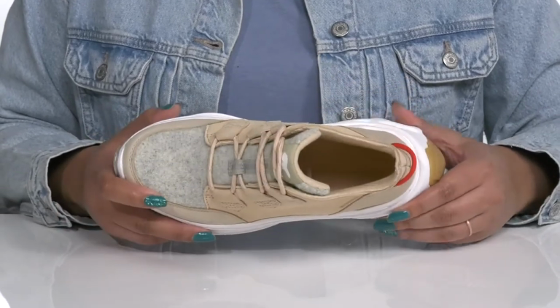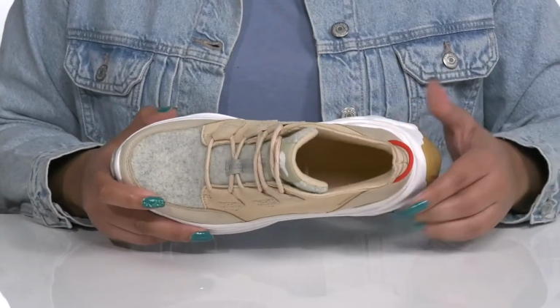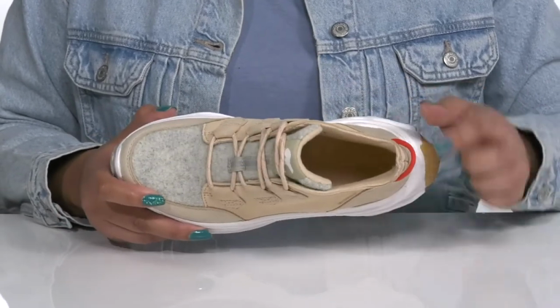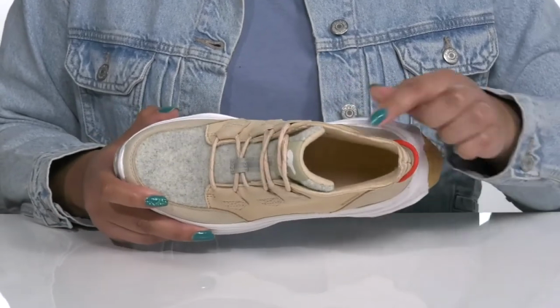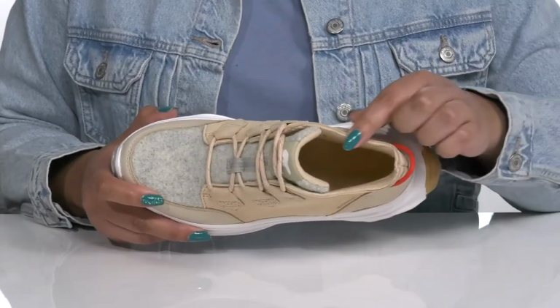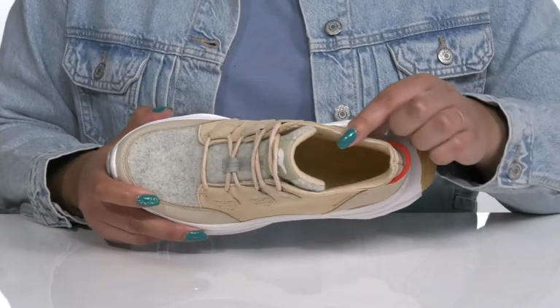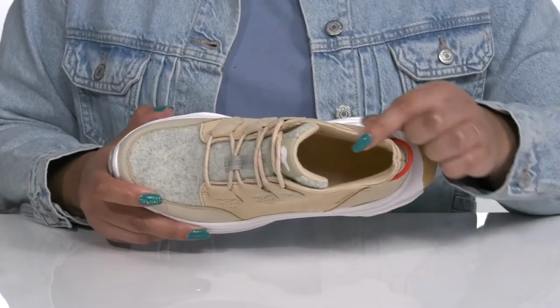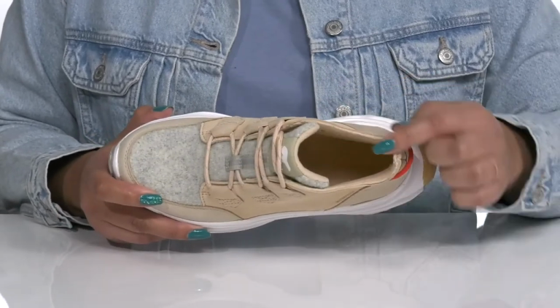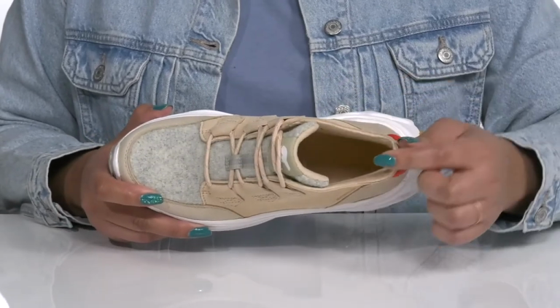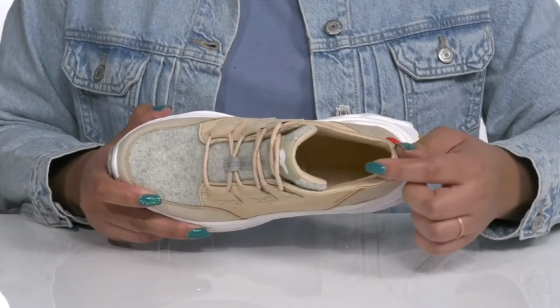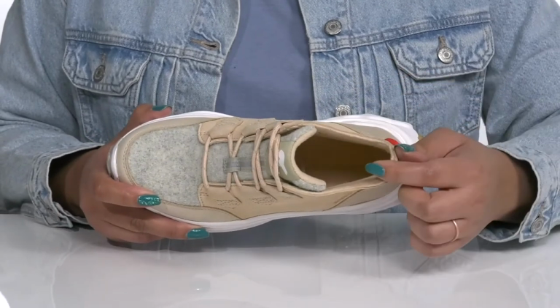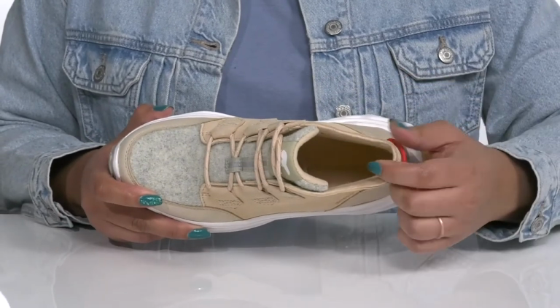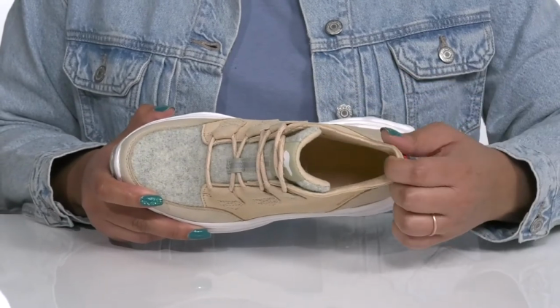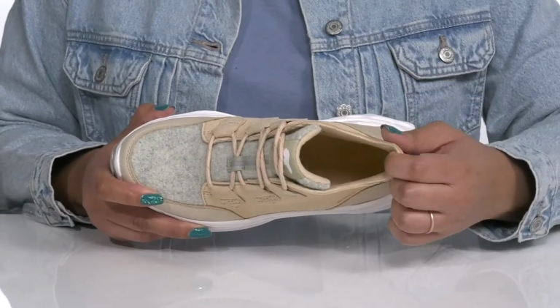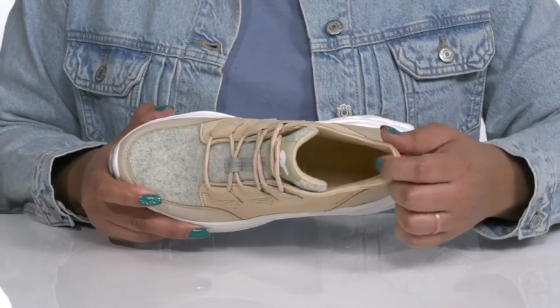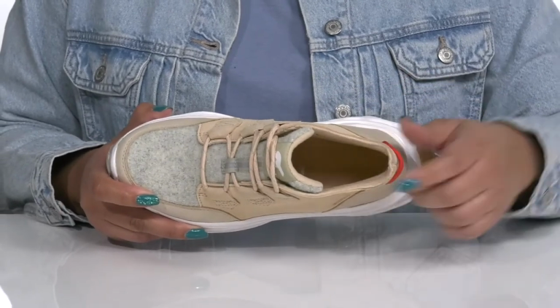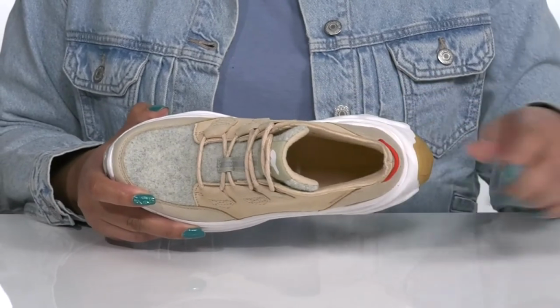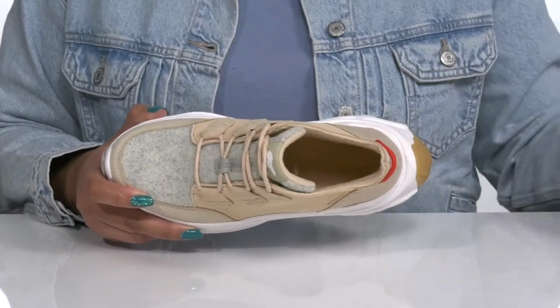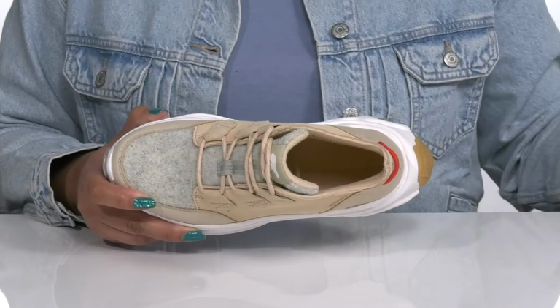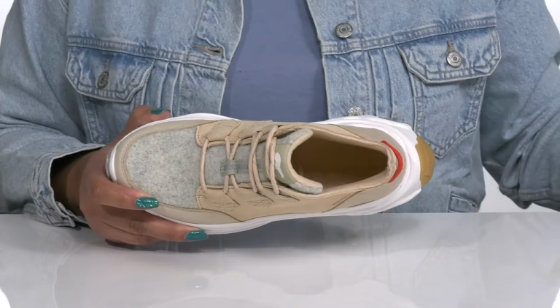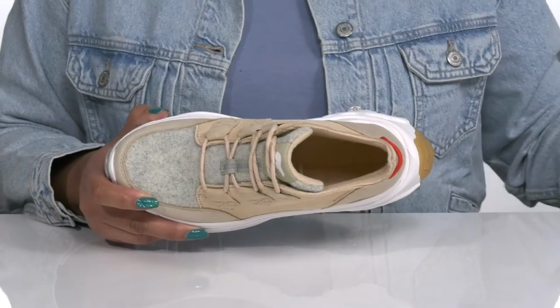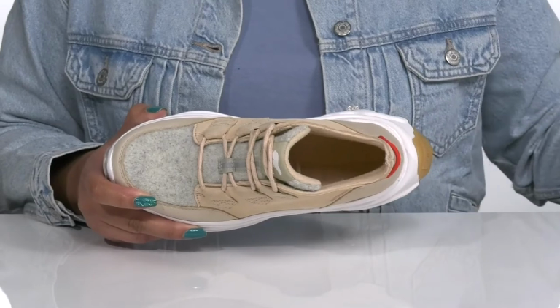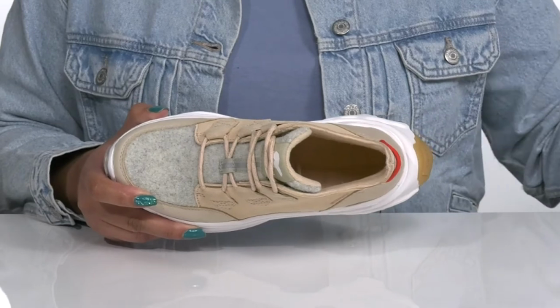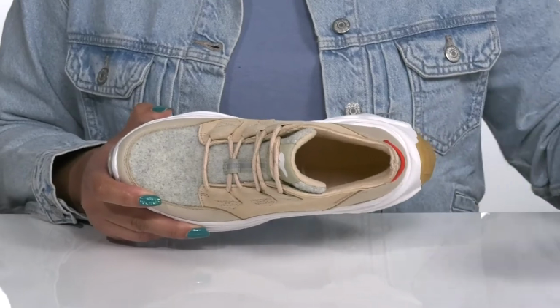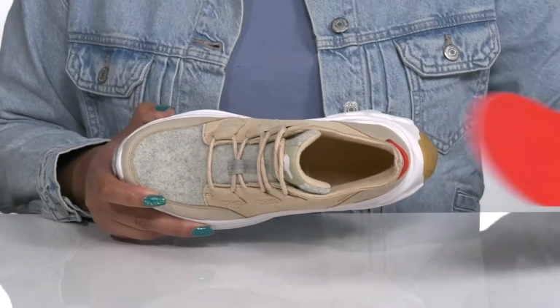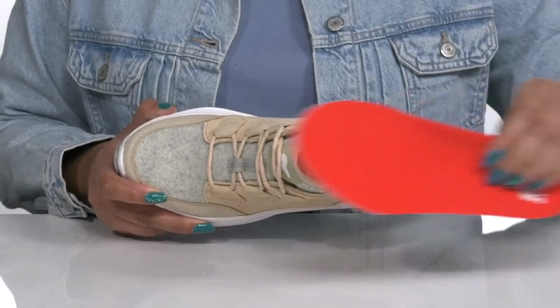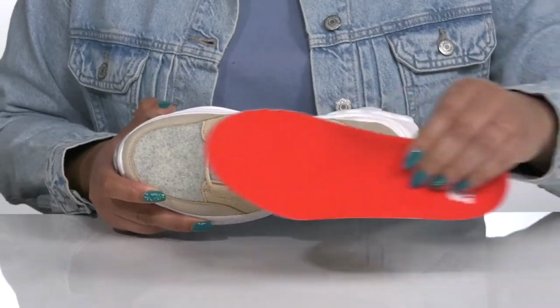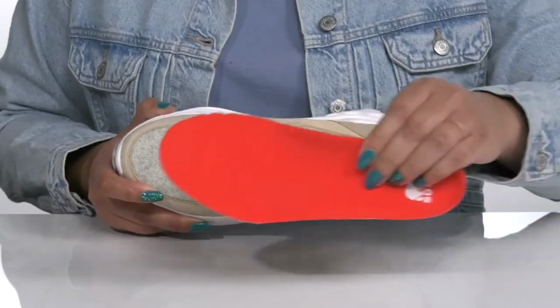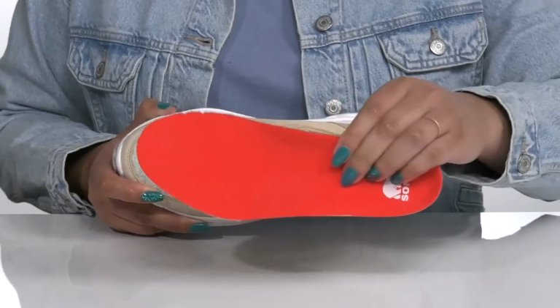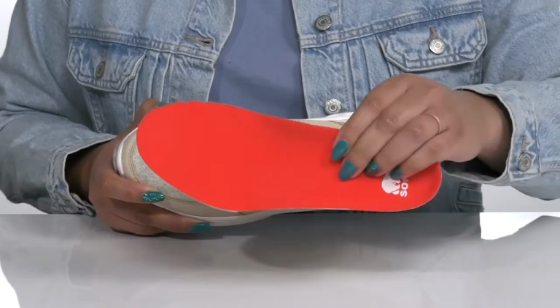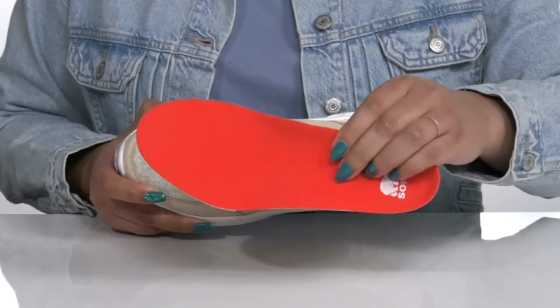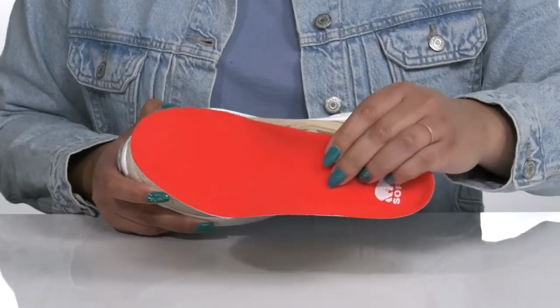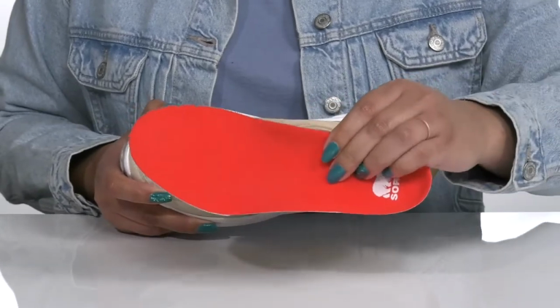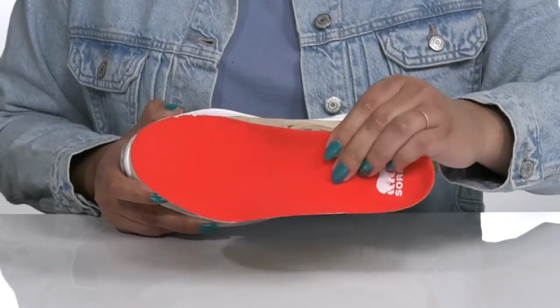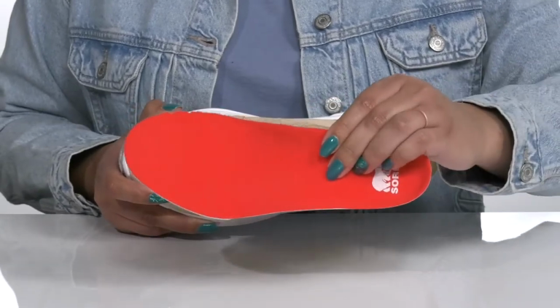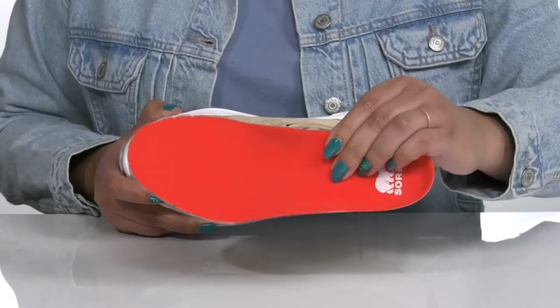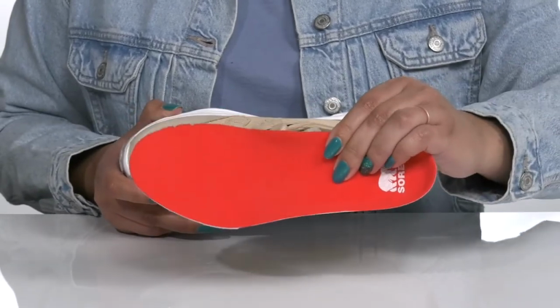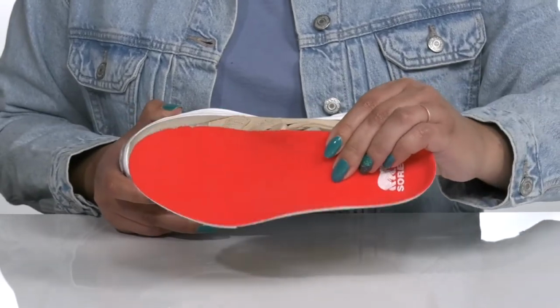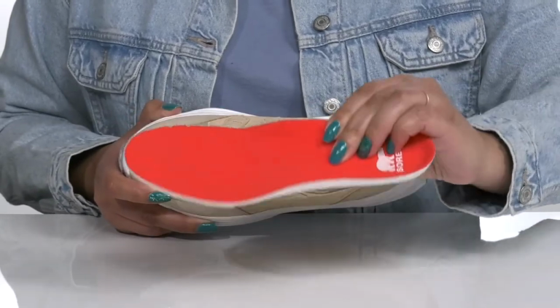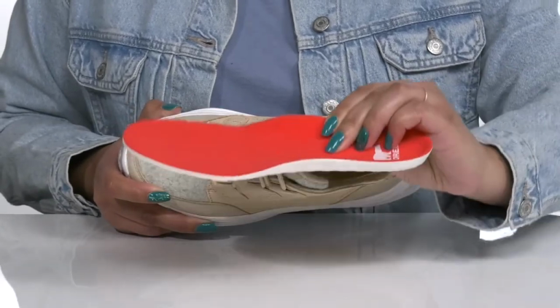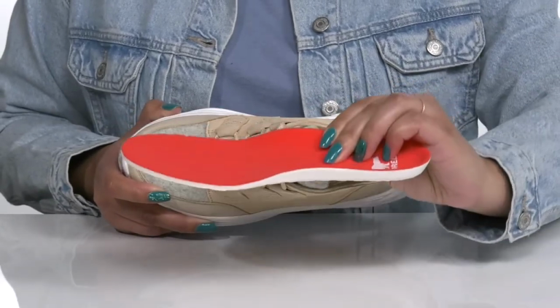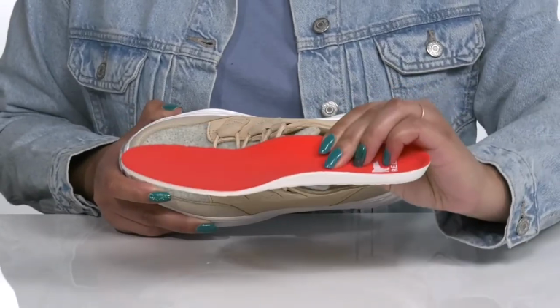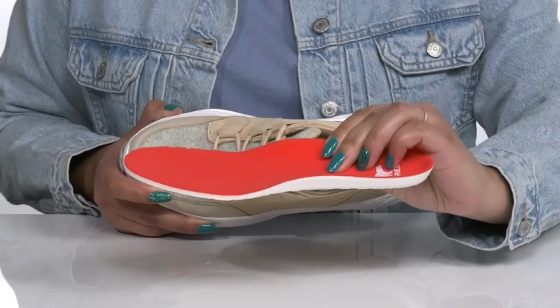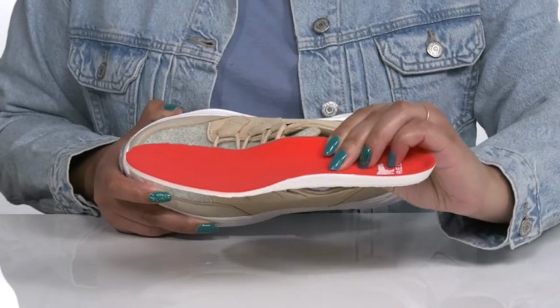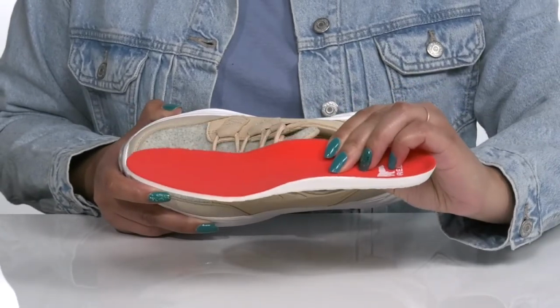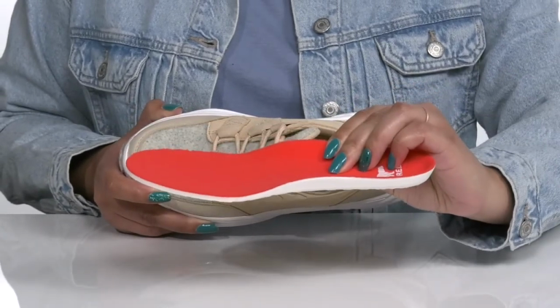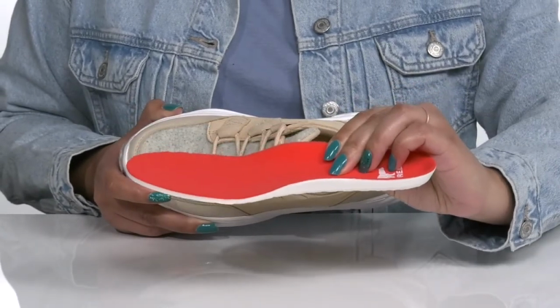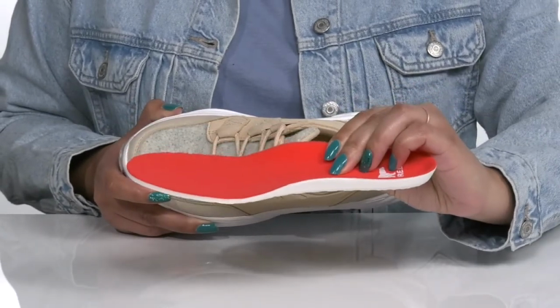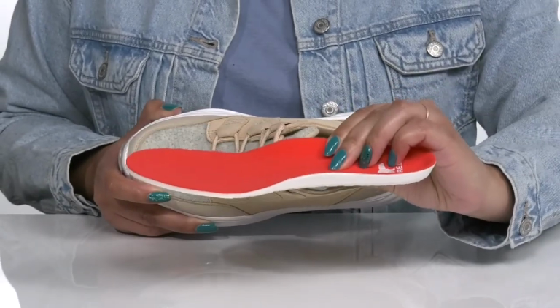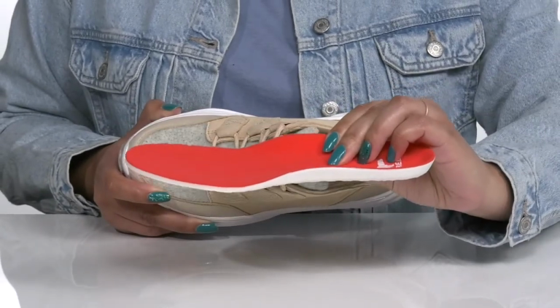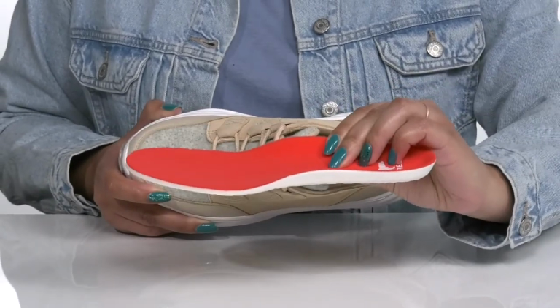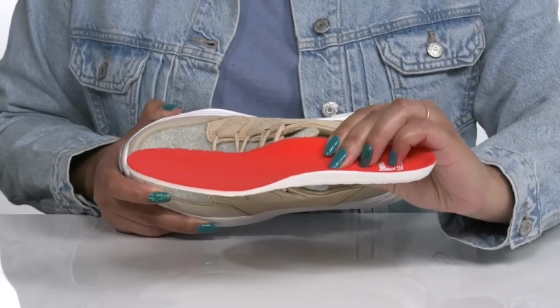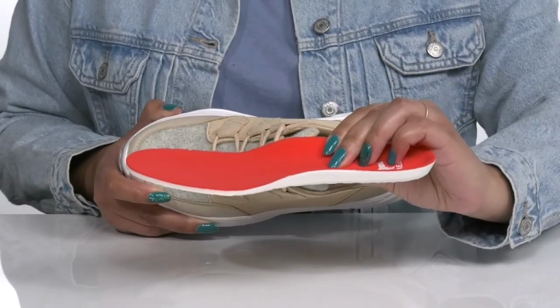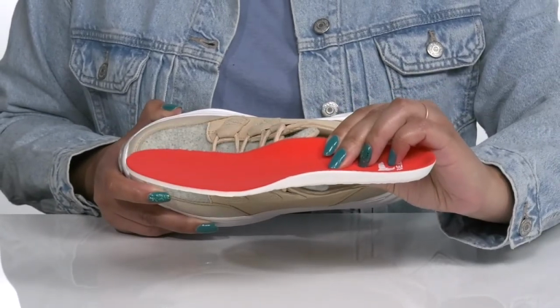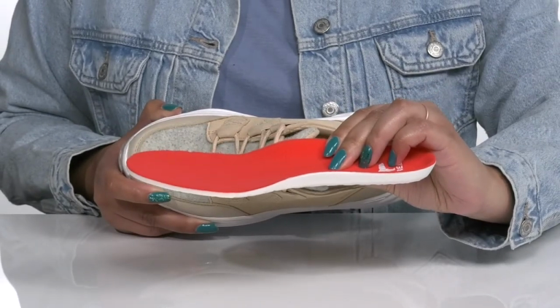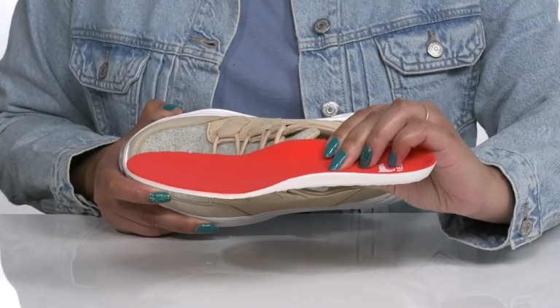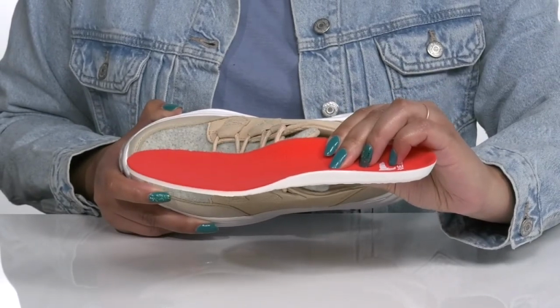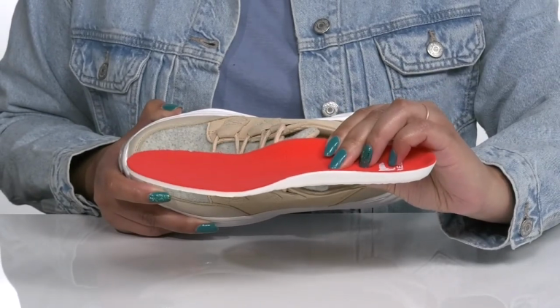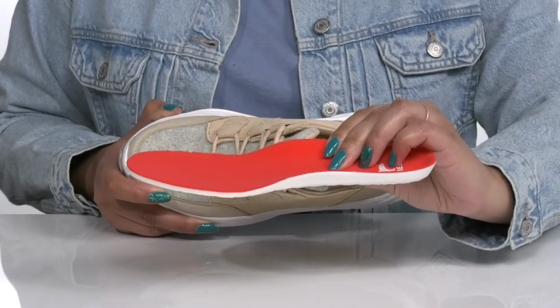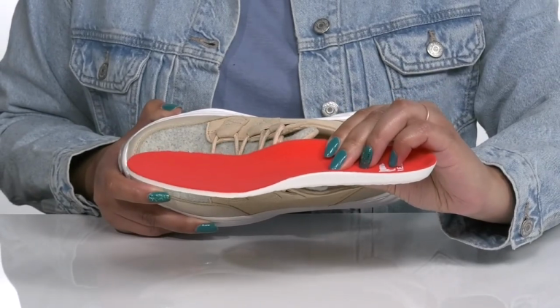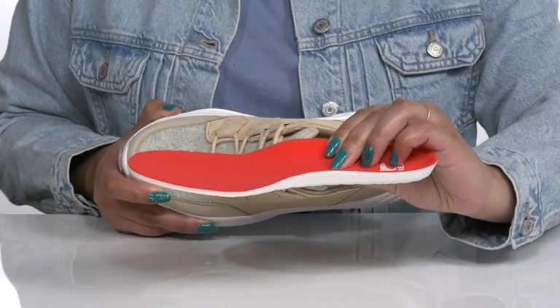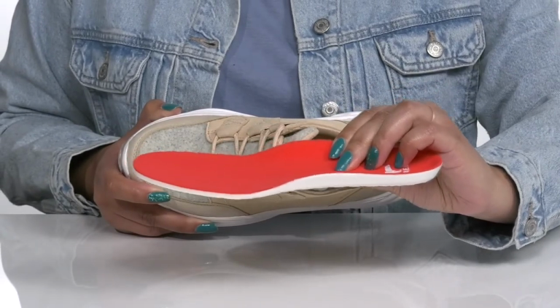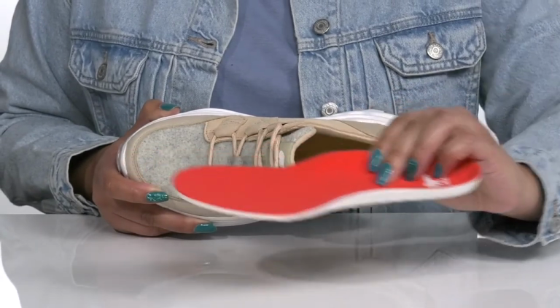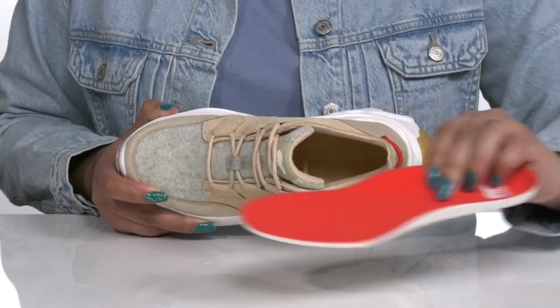Inside, there is a soft textile lining with a removable footbed that is cushioned and has deep heel cups to keep you comfortable all day.